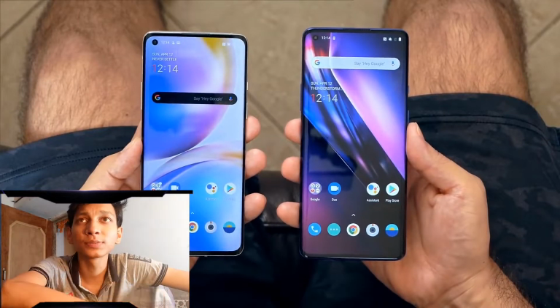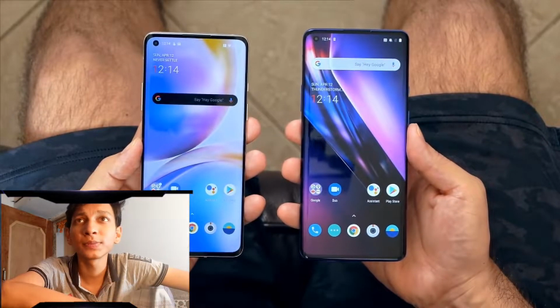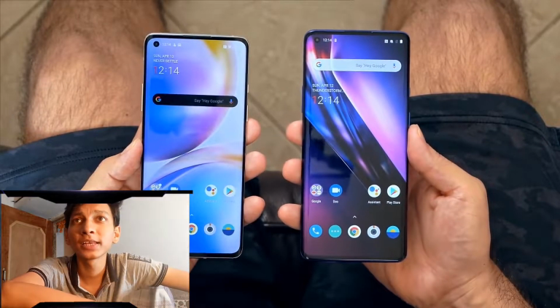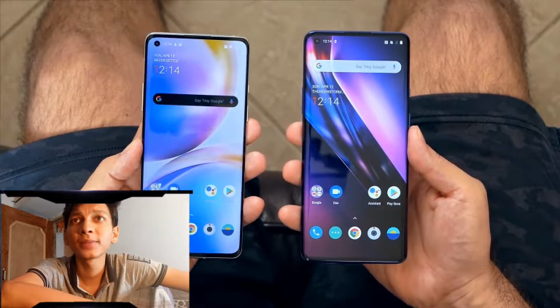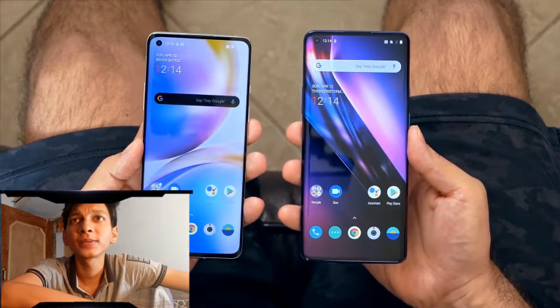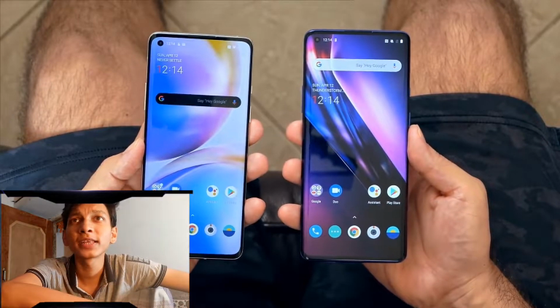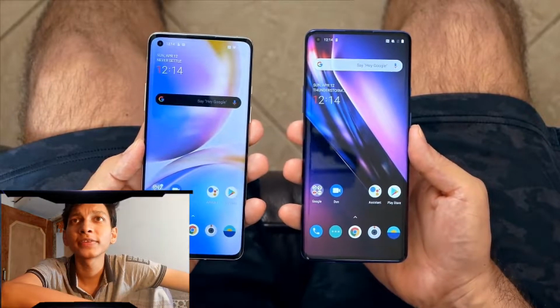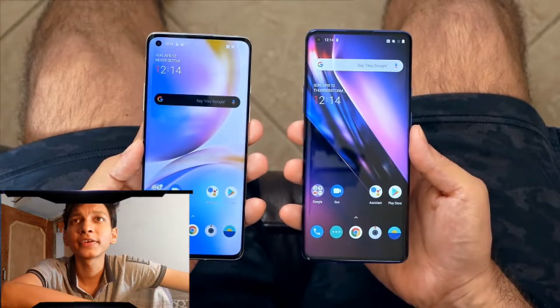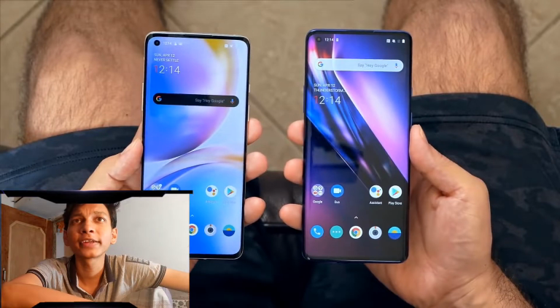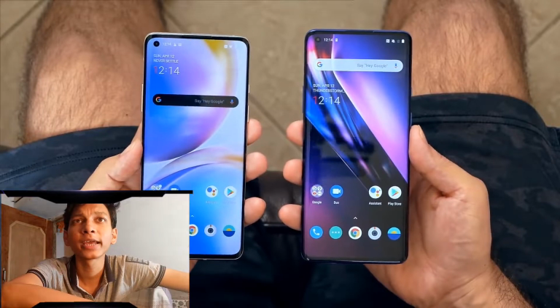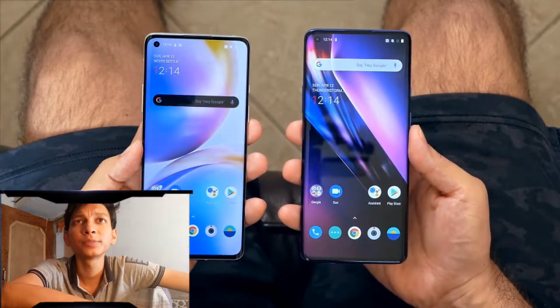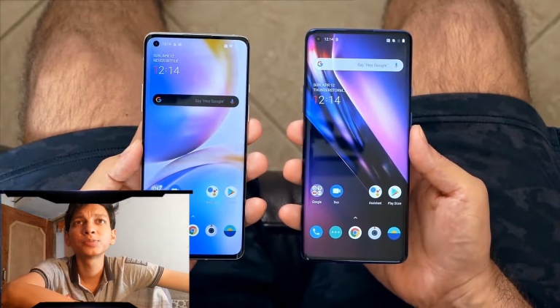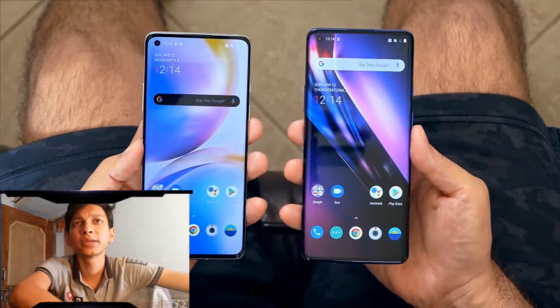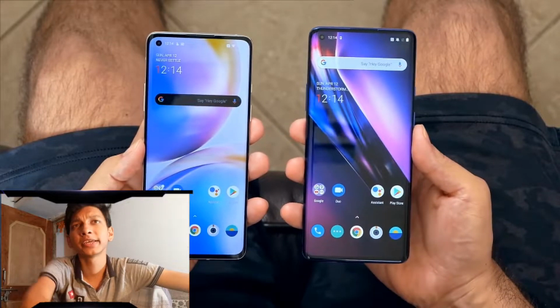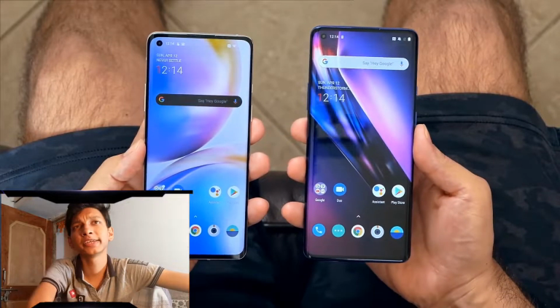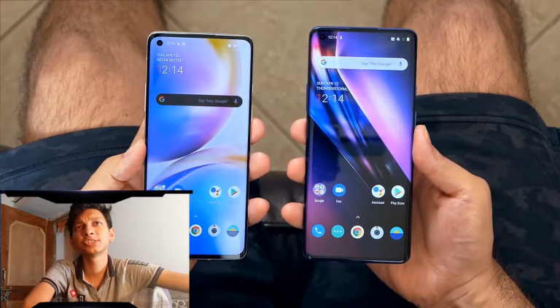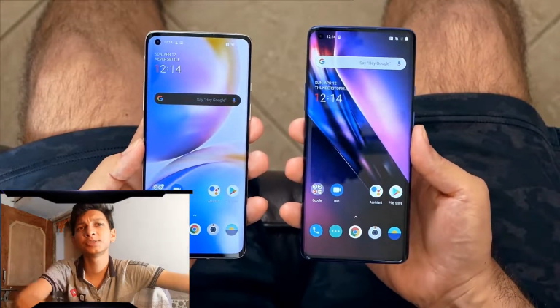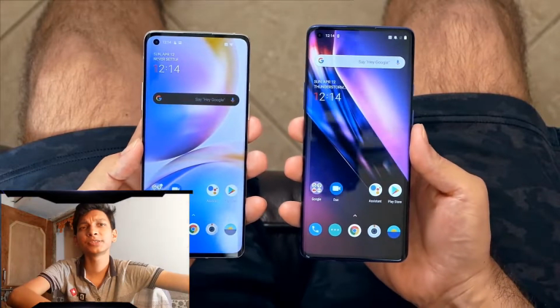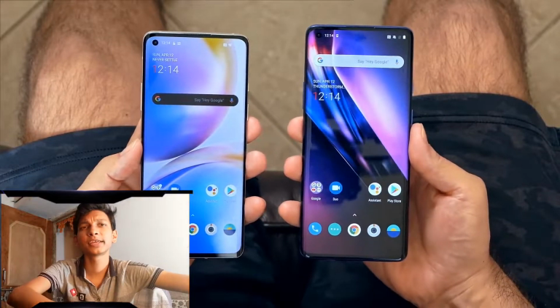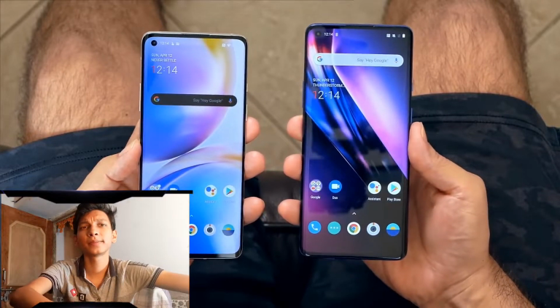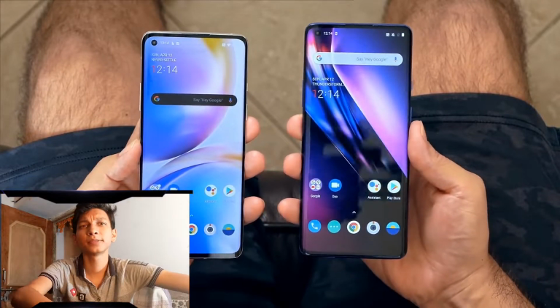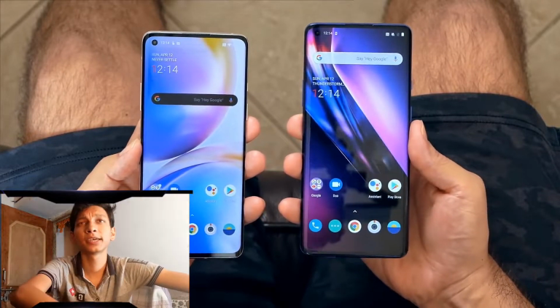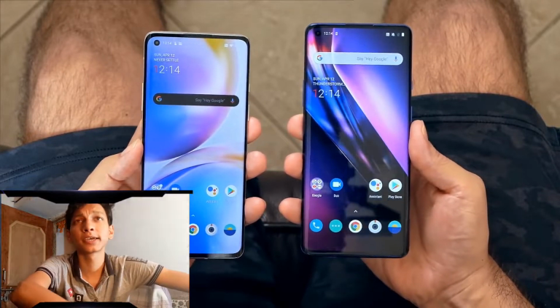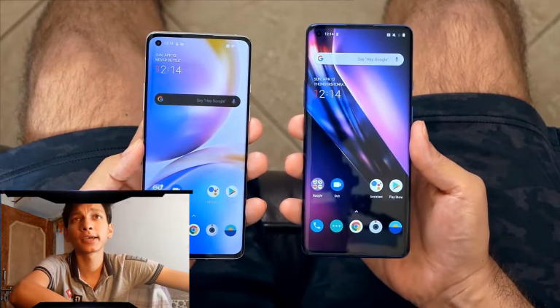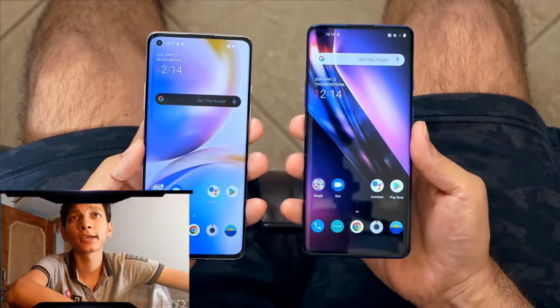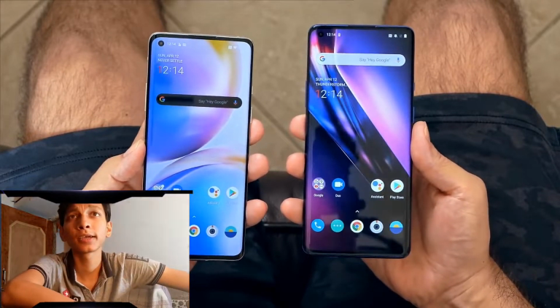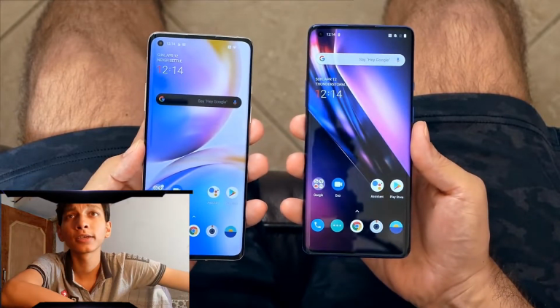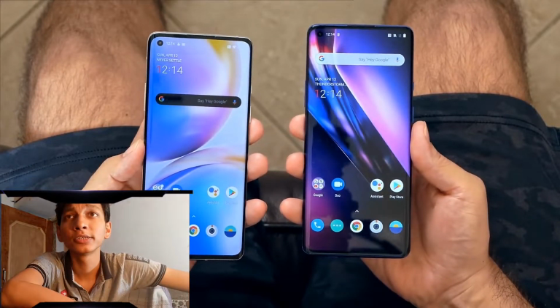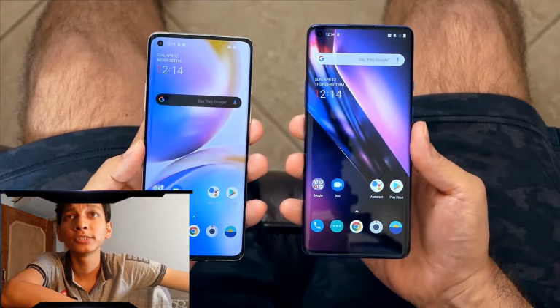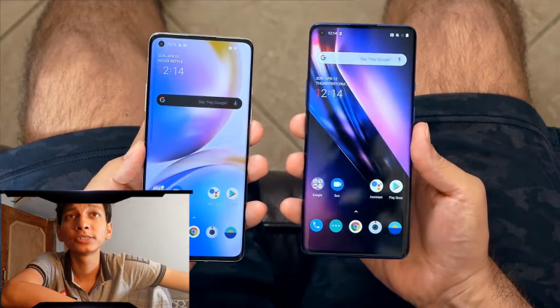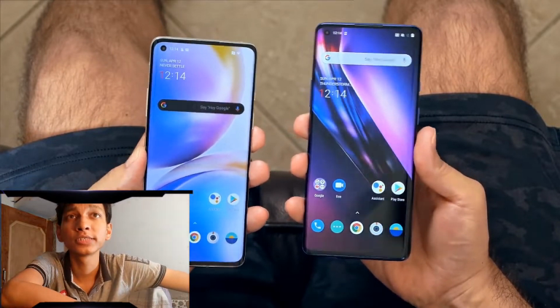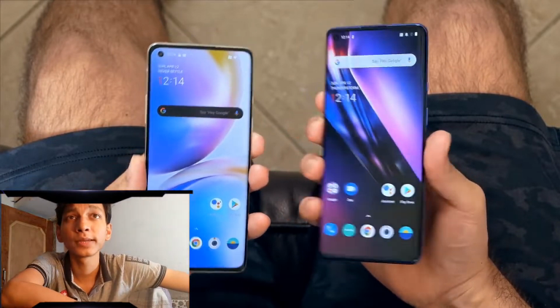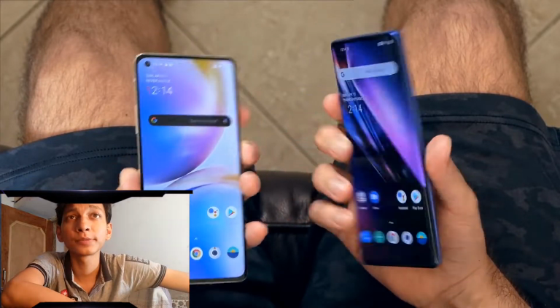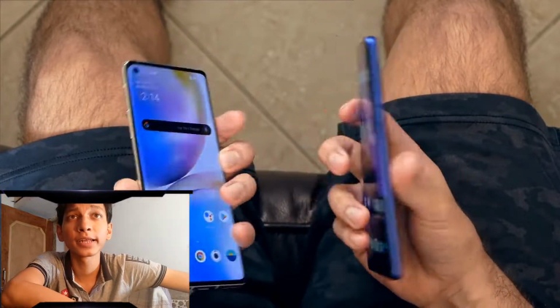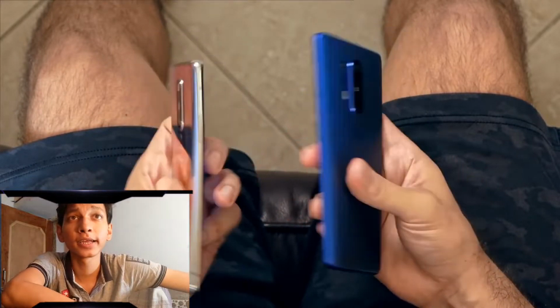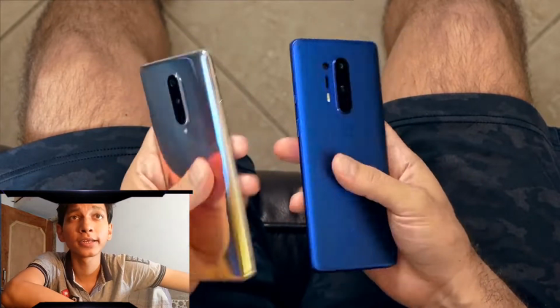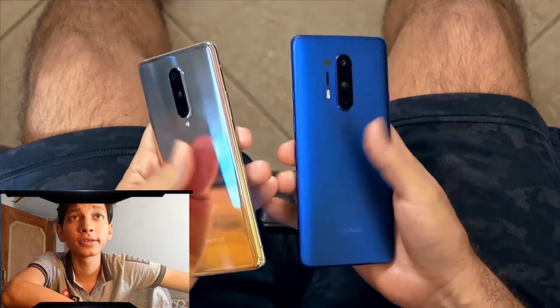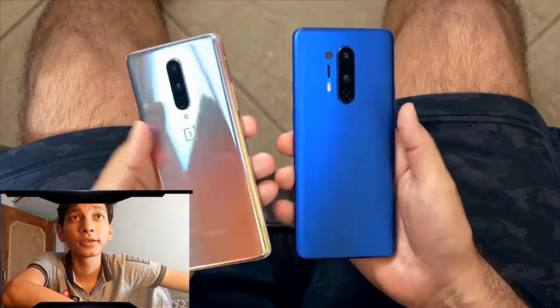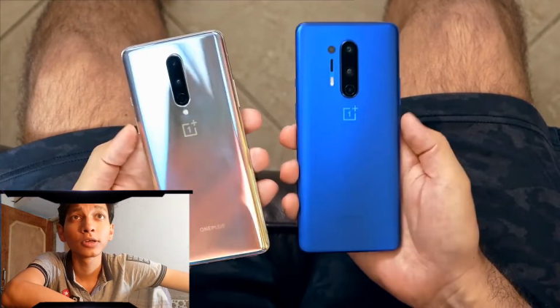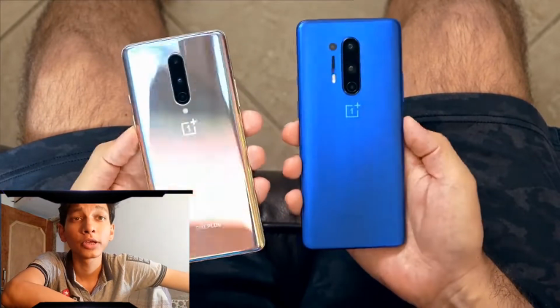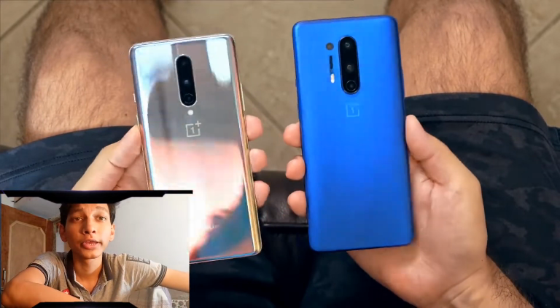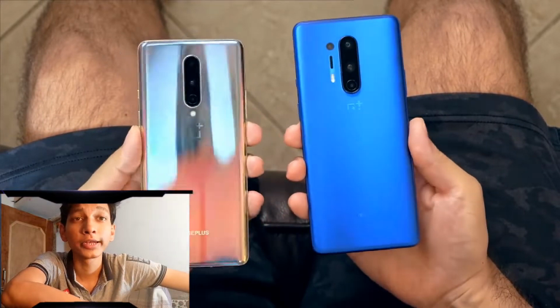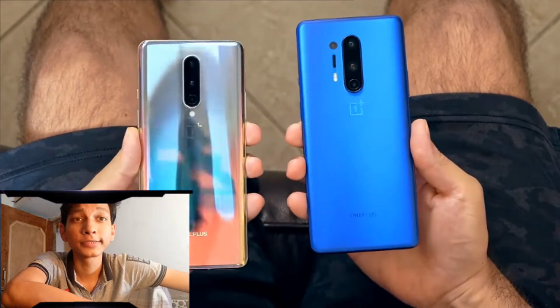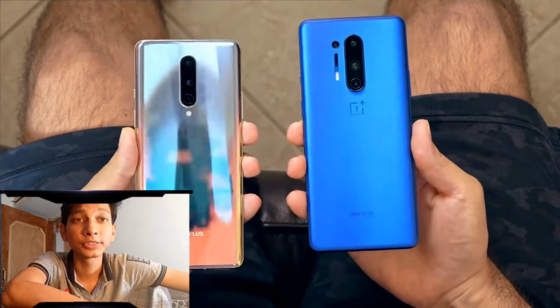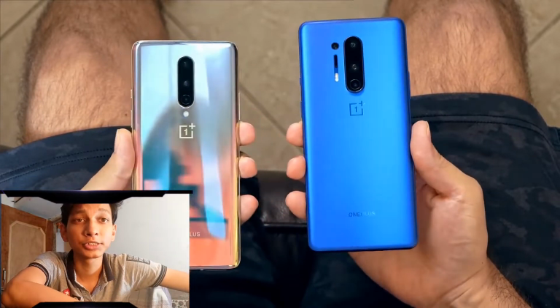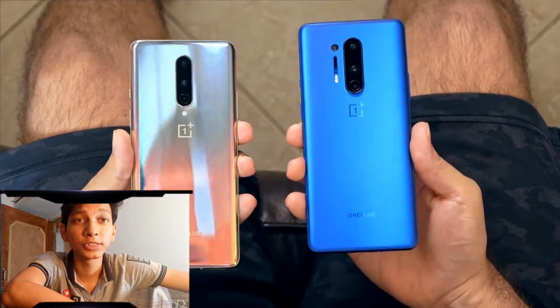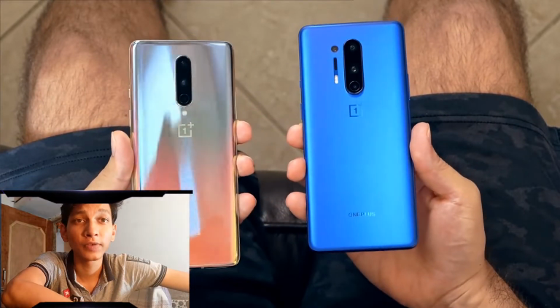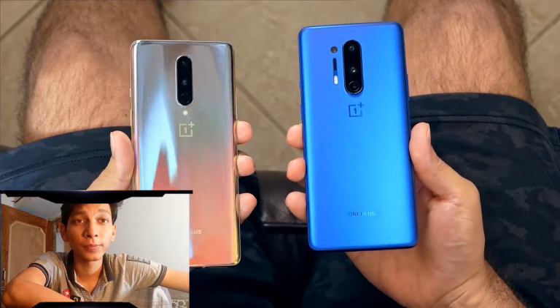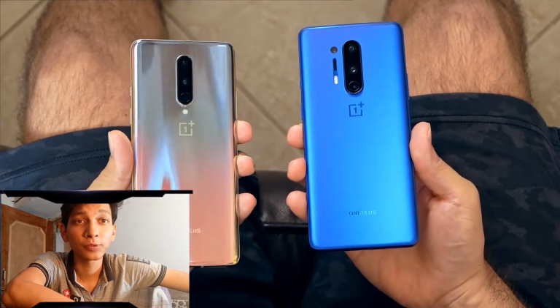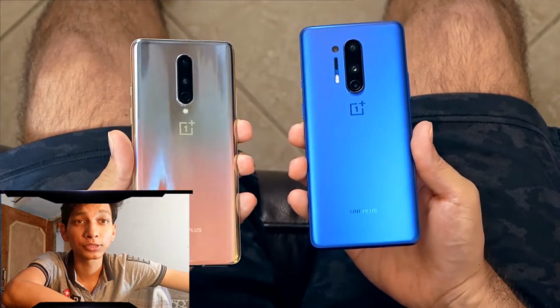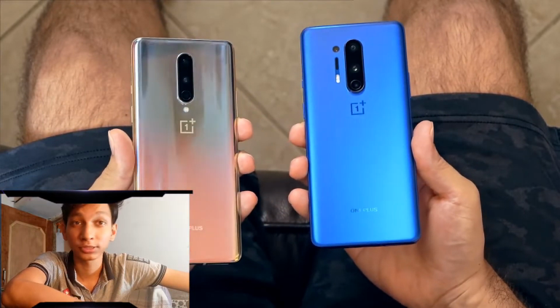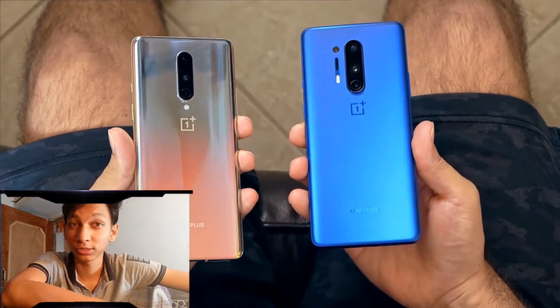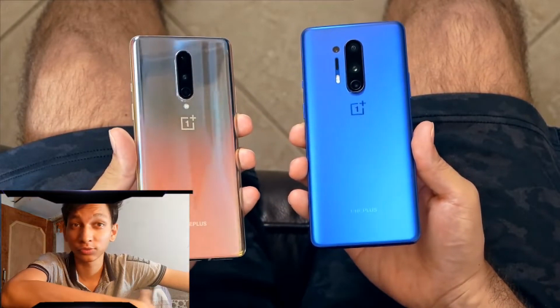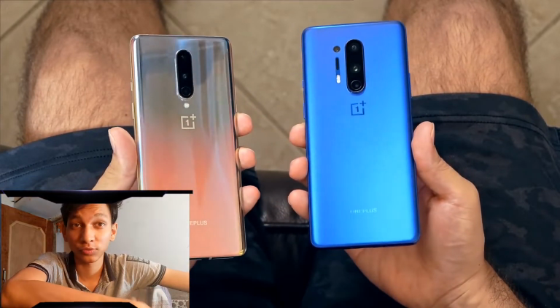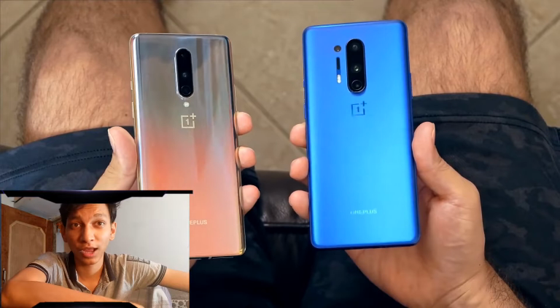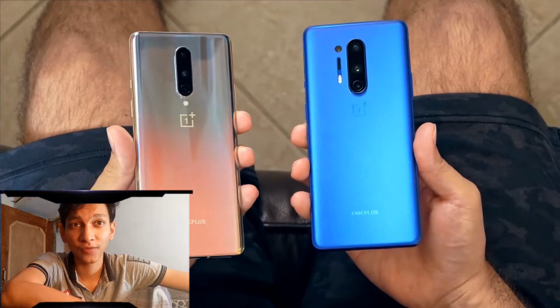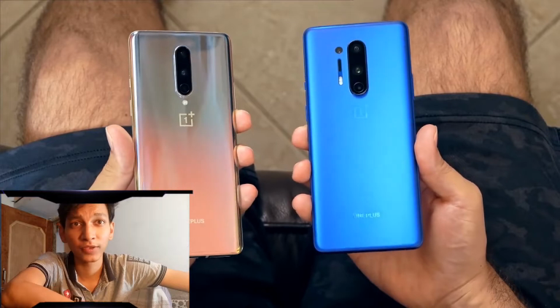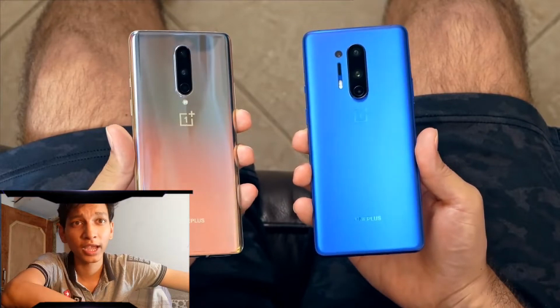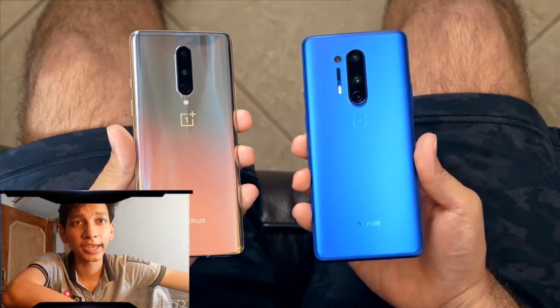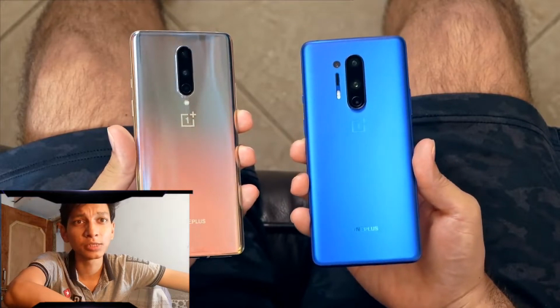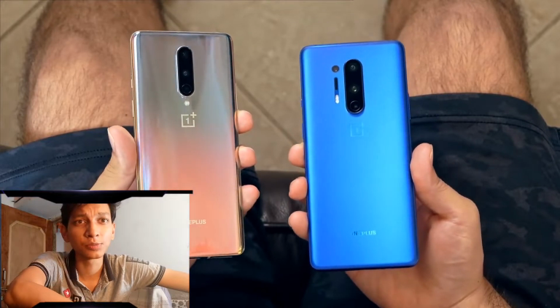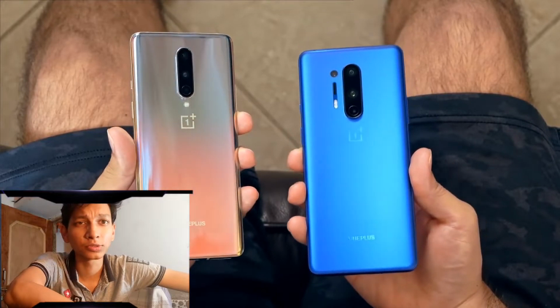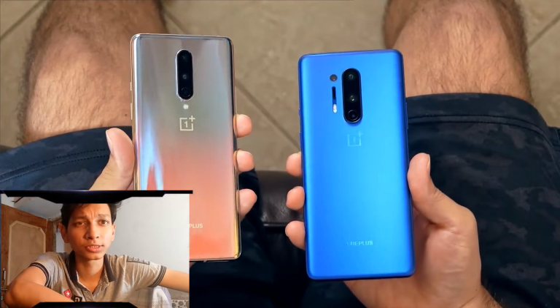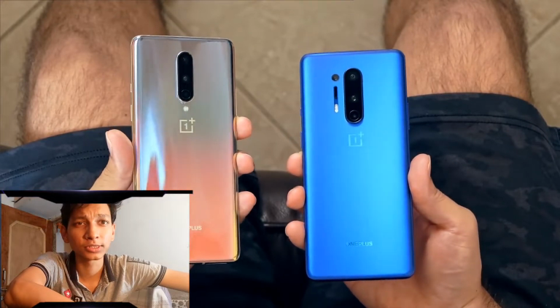First of all, let's talk about the RAM — 8GB RAM with a Snapdragon 865 processor, which is a highly capable processor.